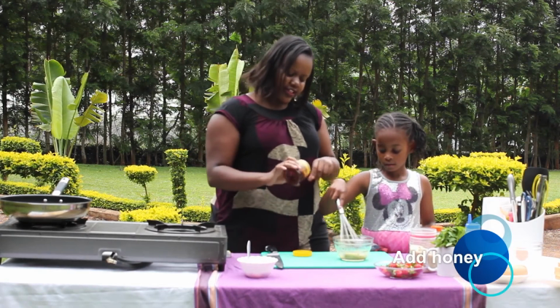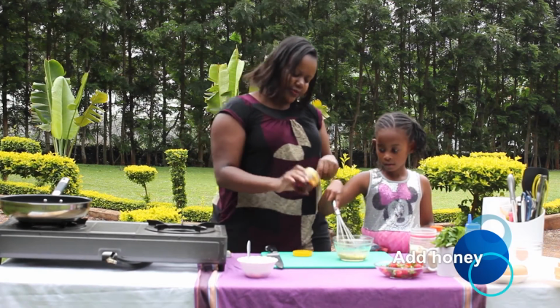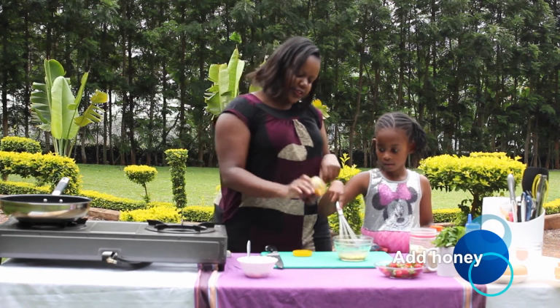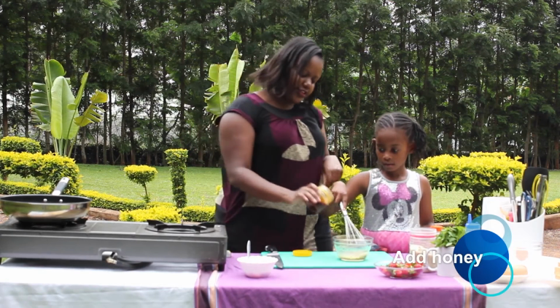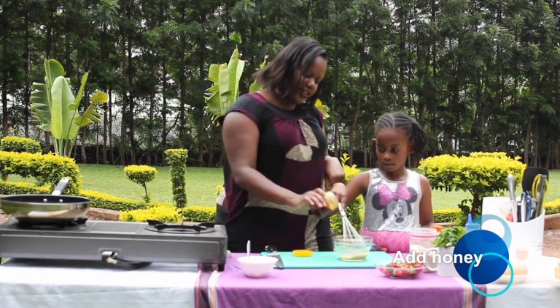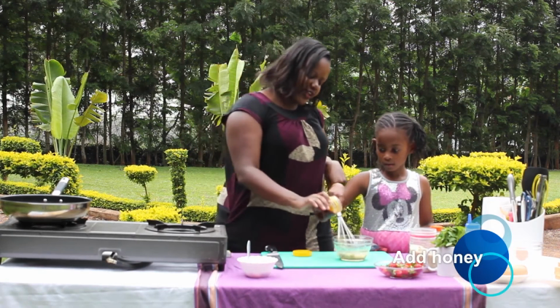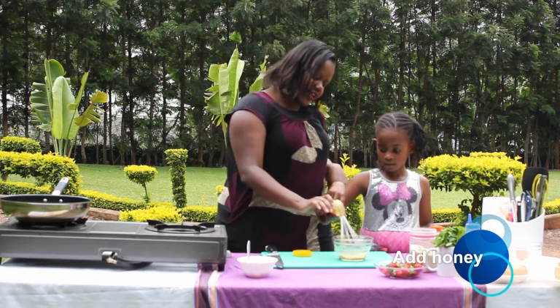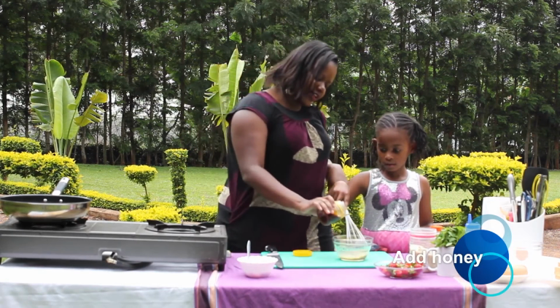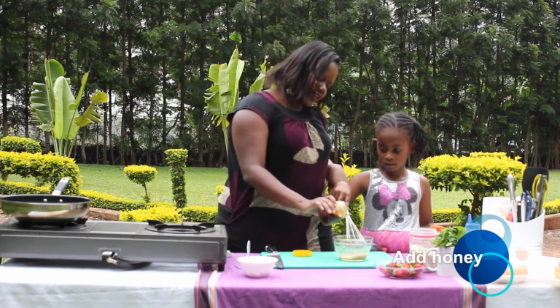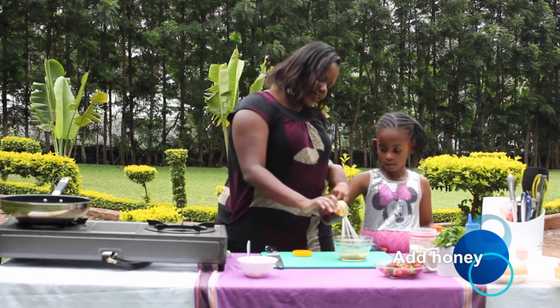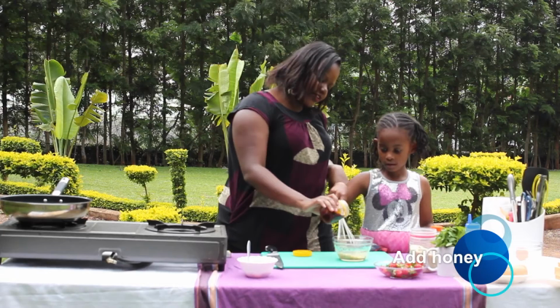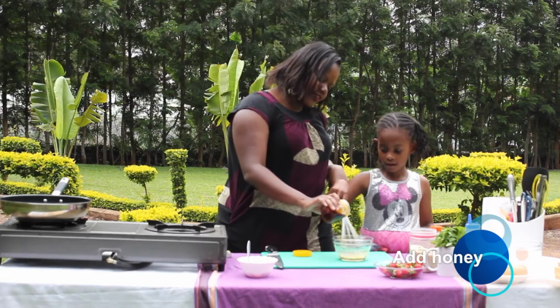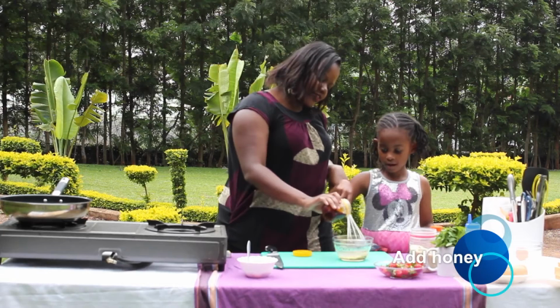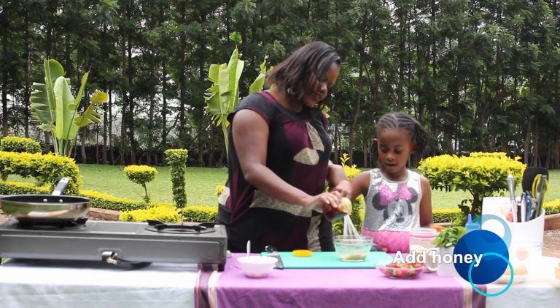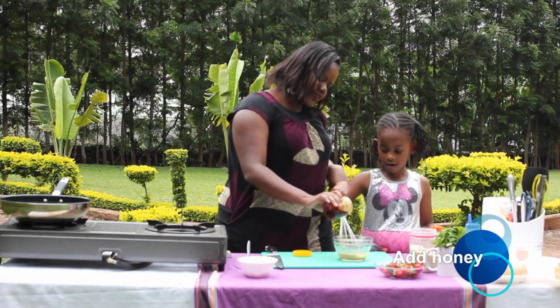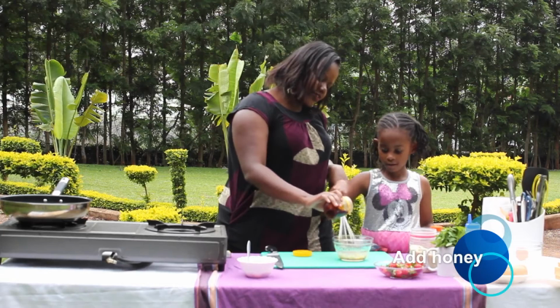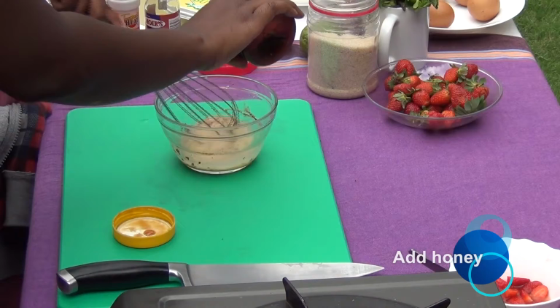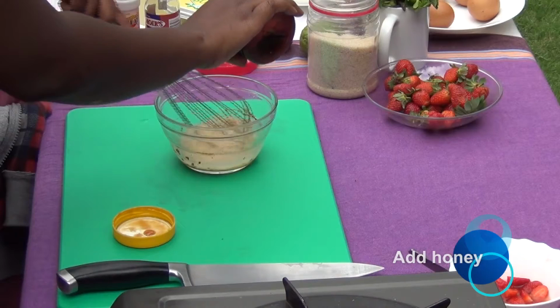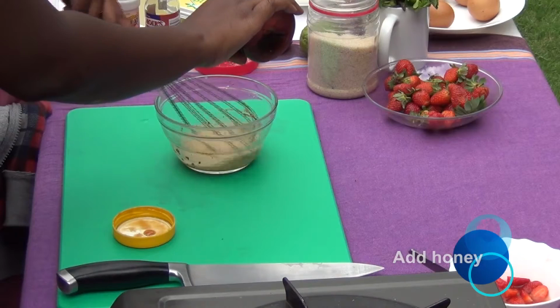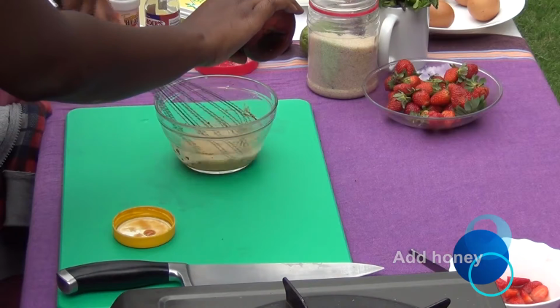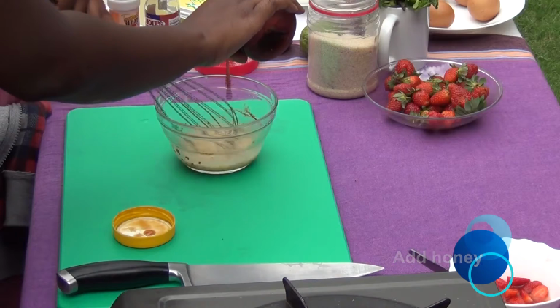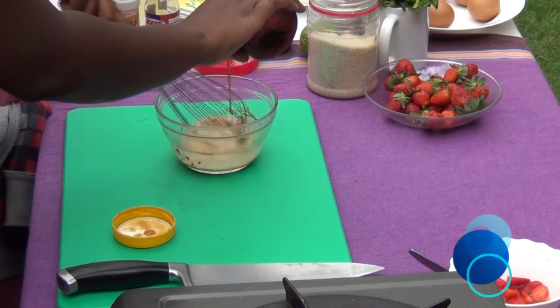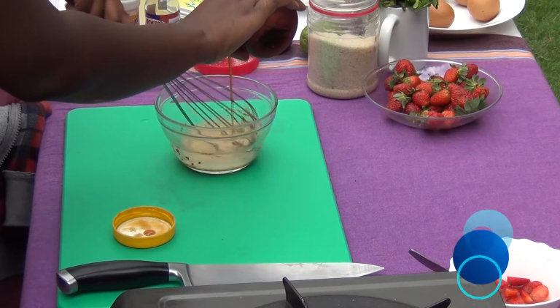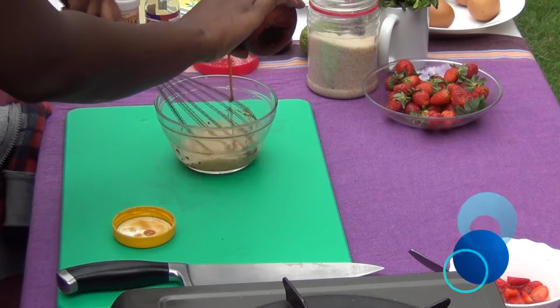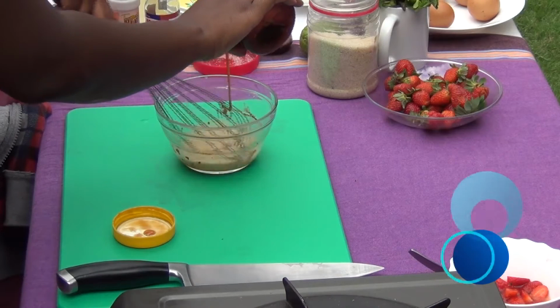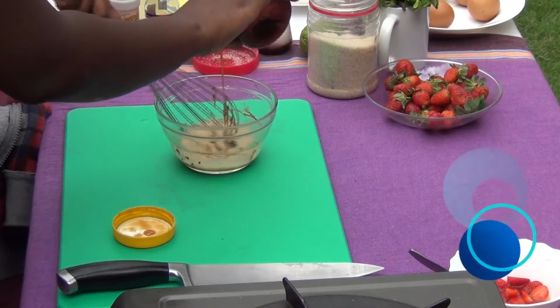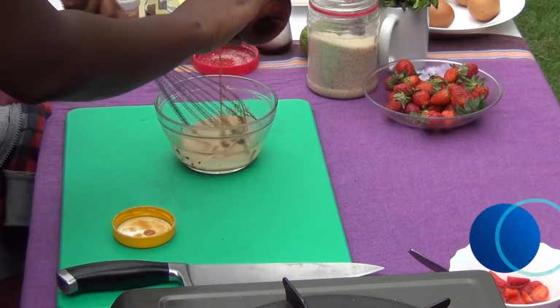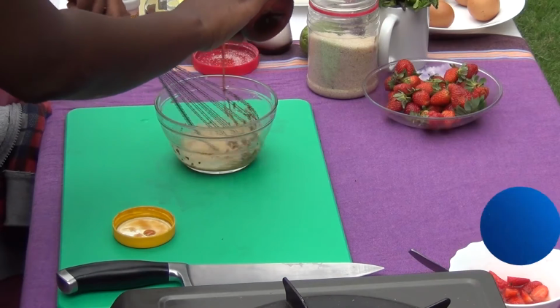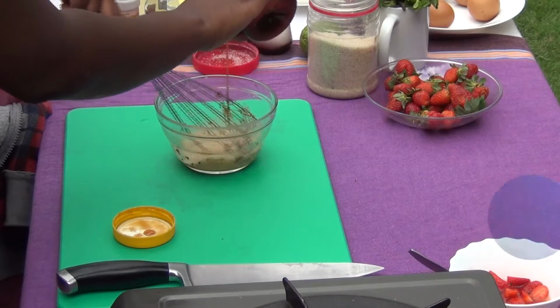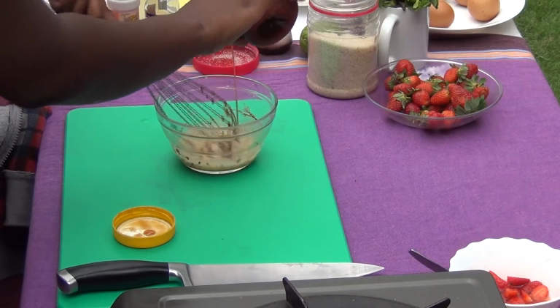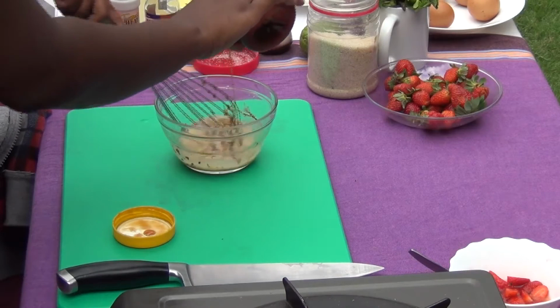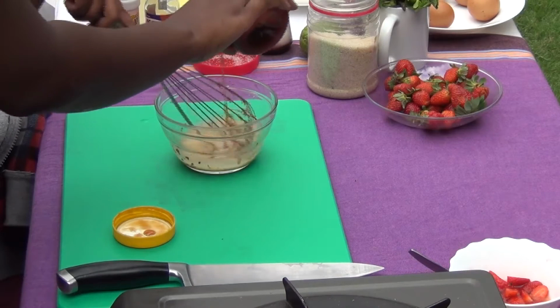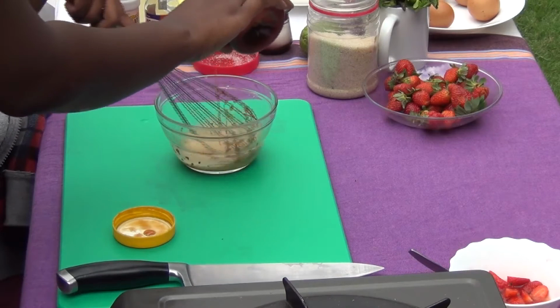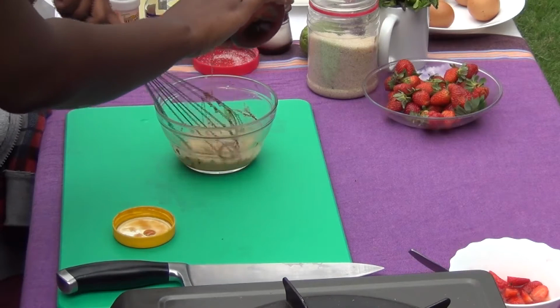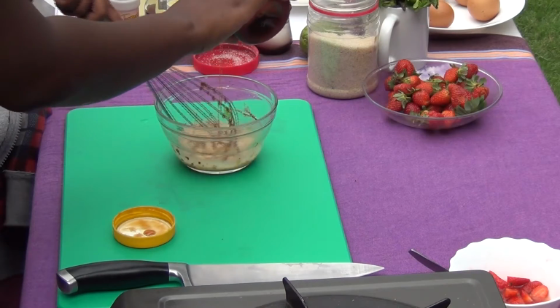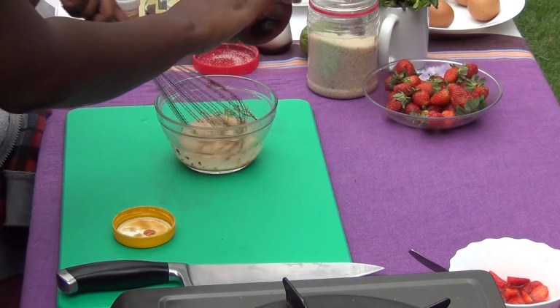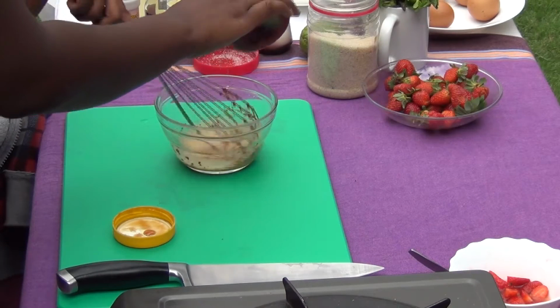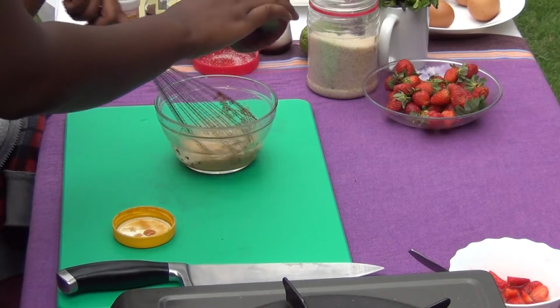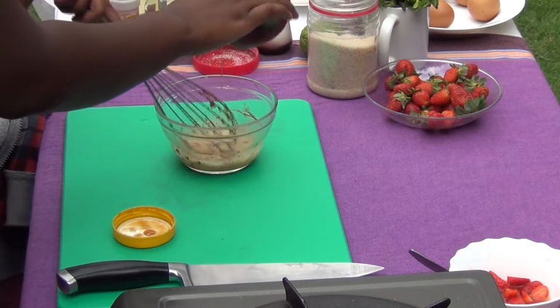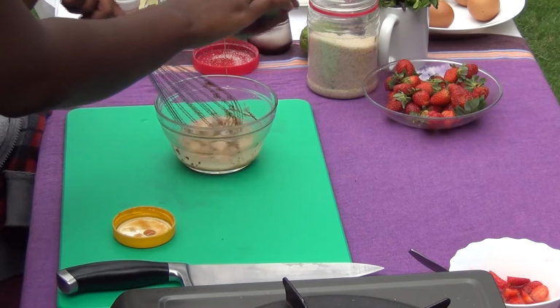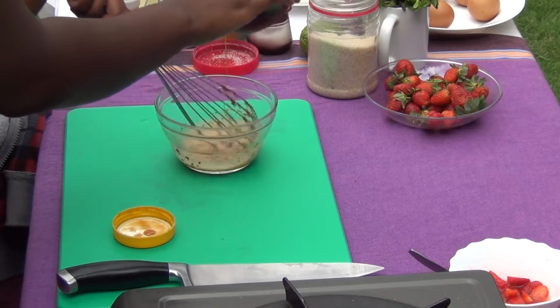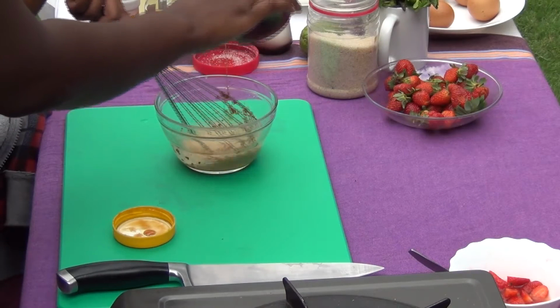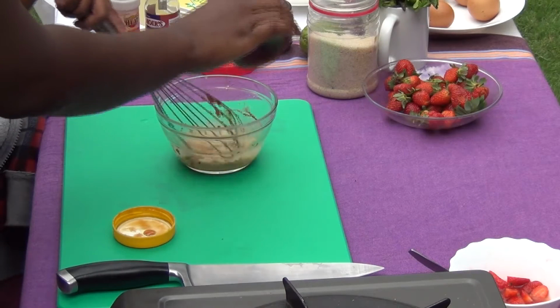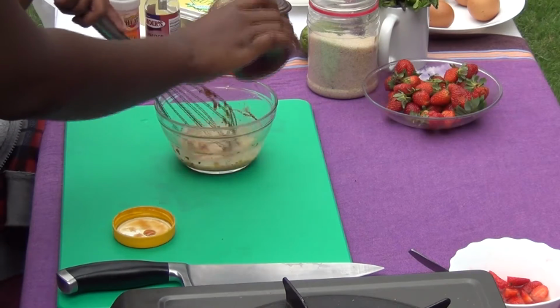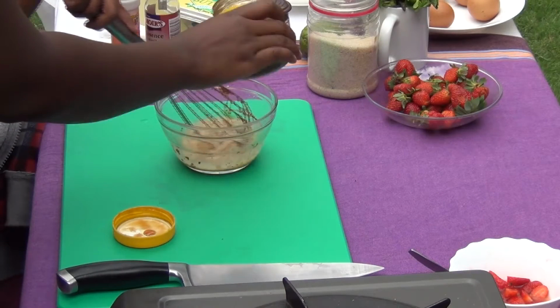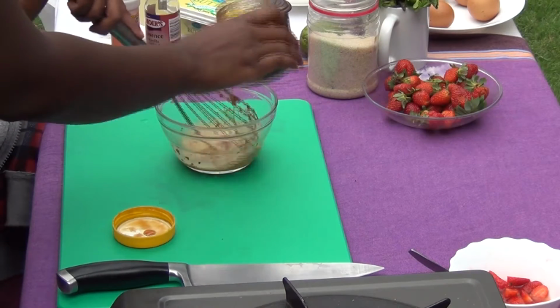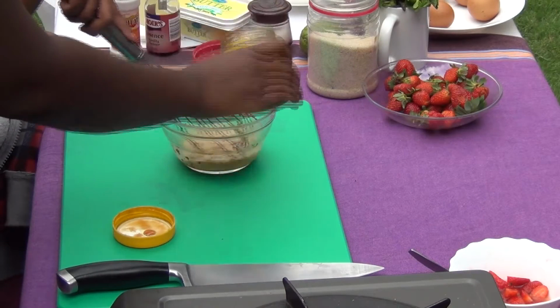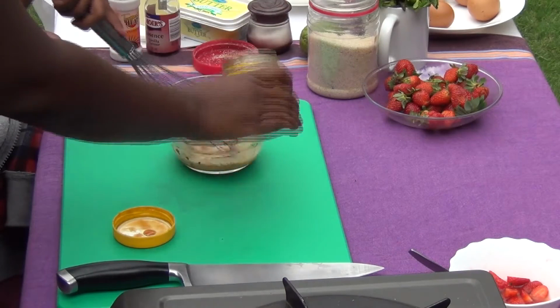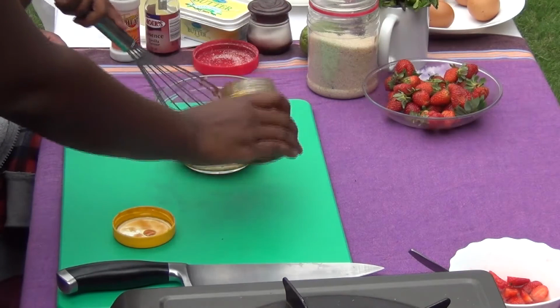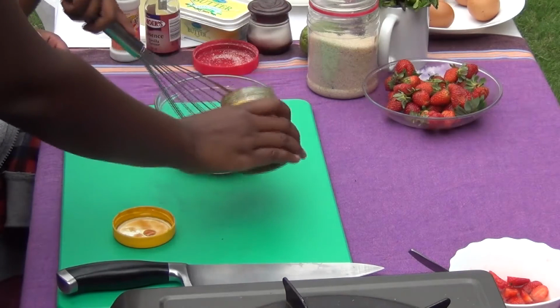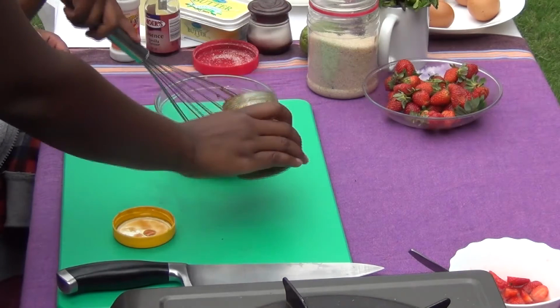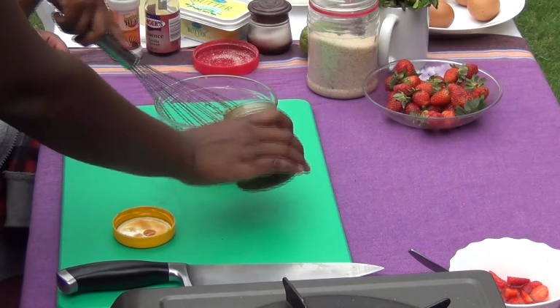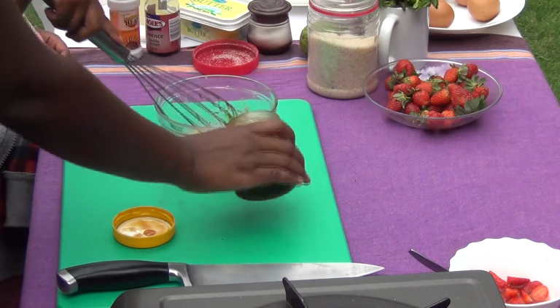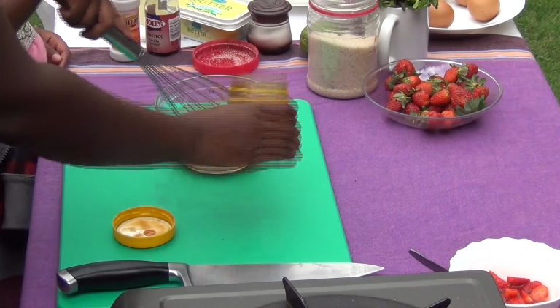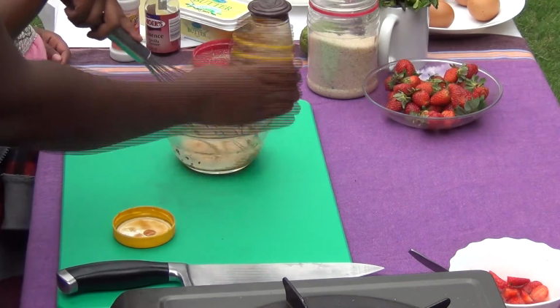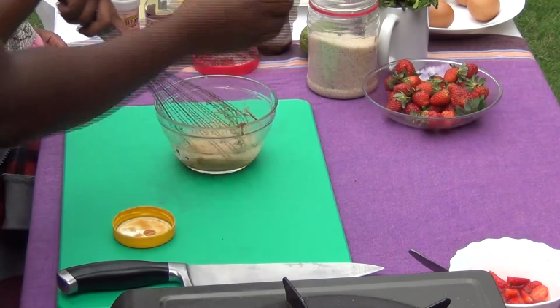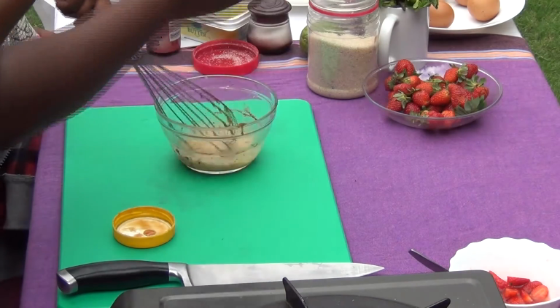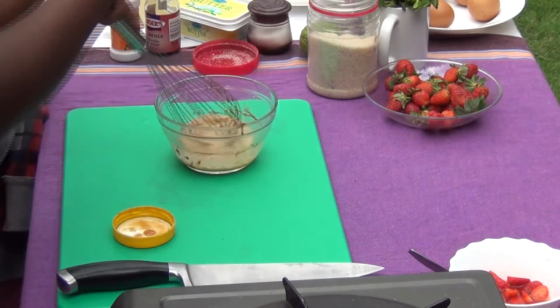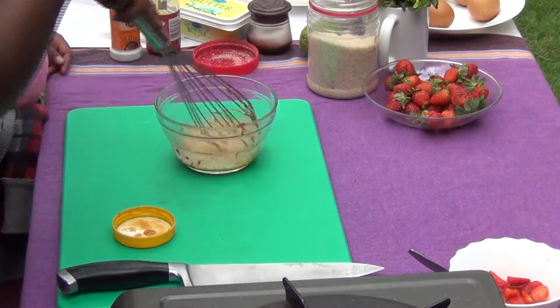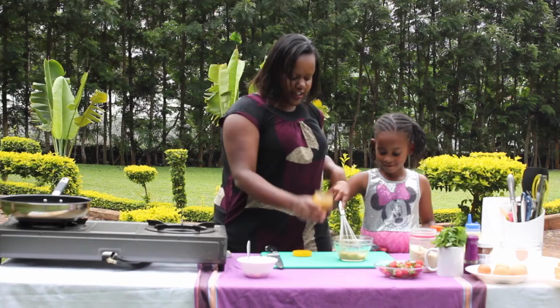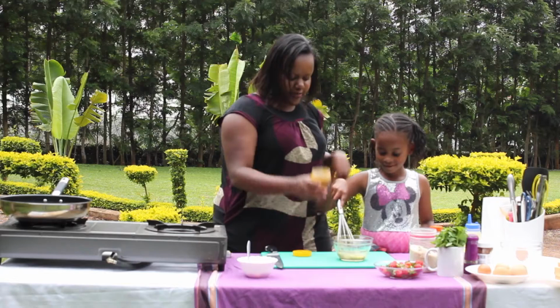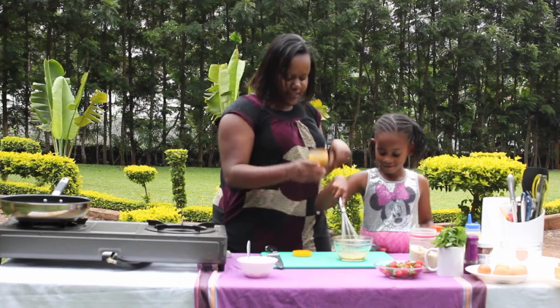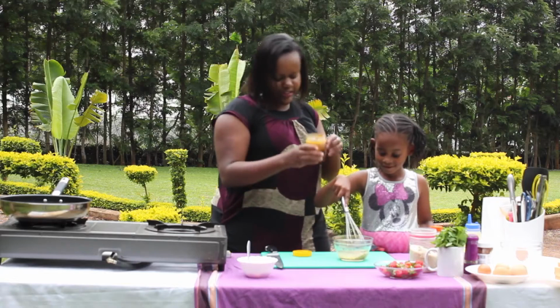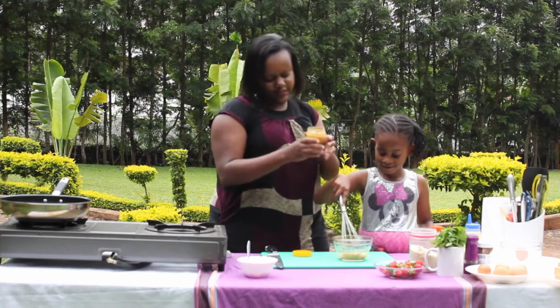Nemo, do you like honey? This is going to be really sweet. Are you enjoying mixing?